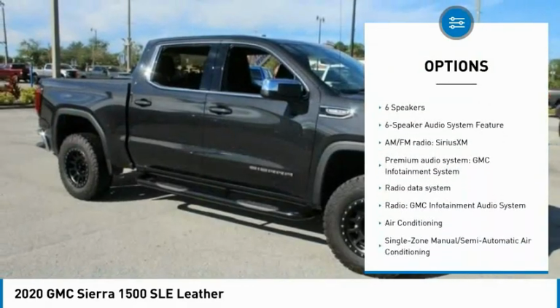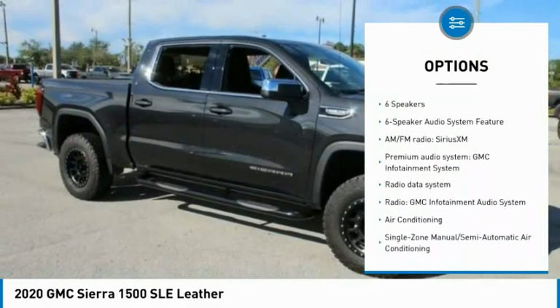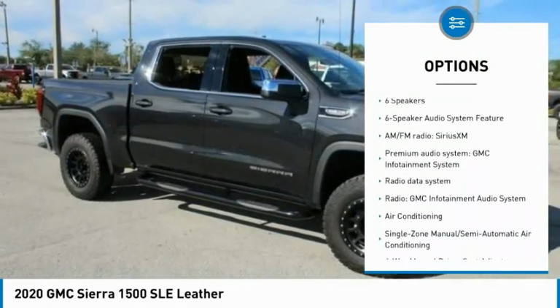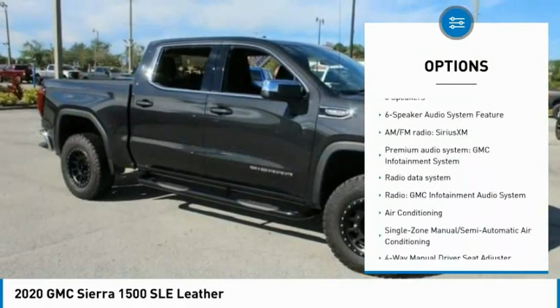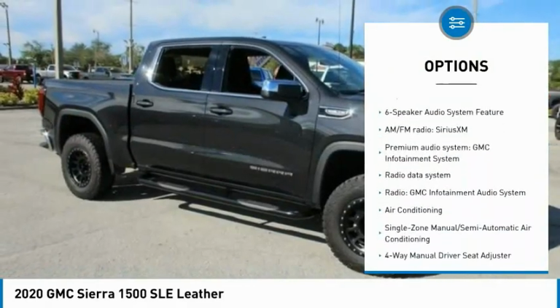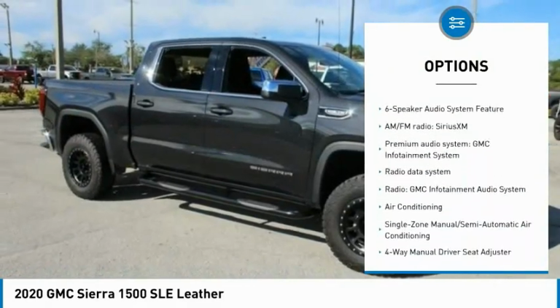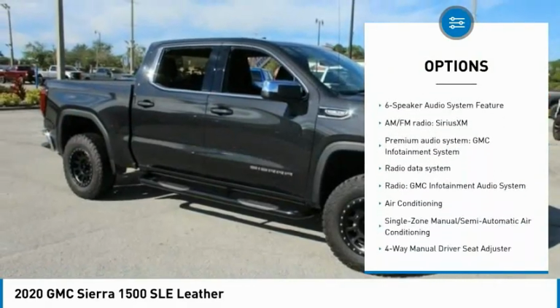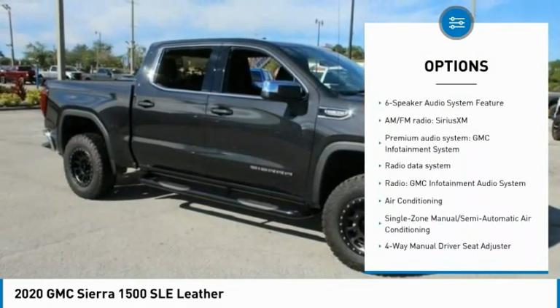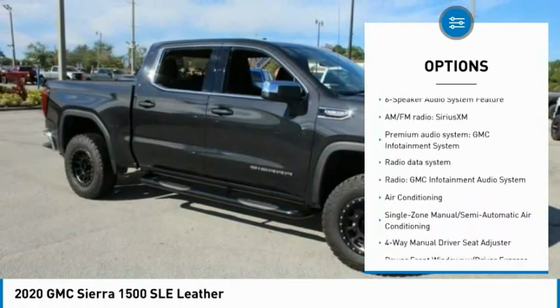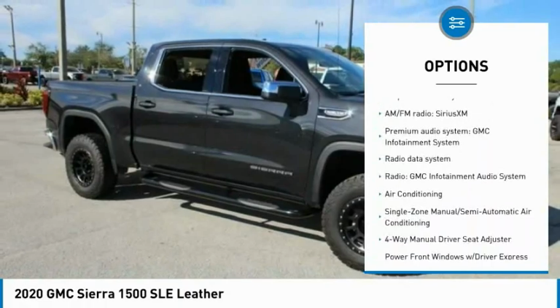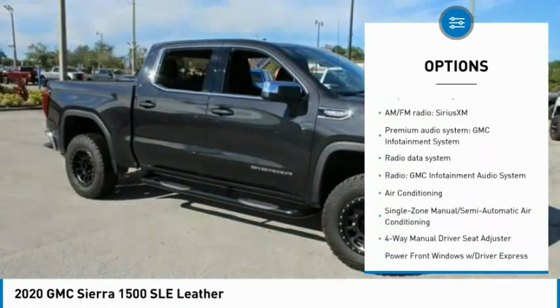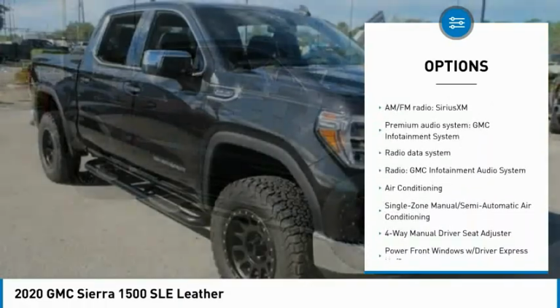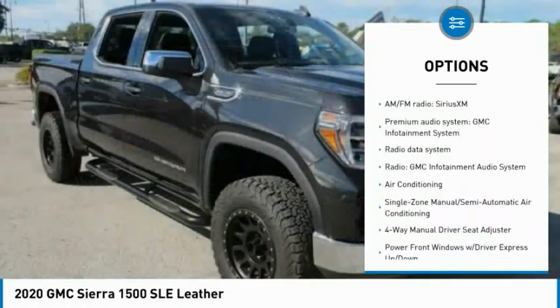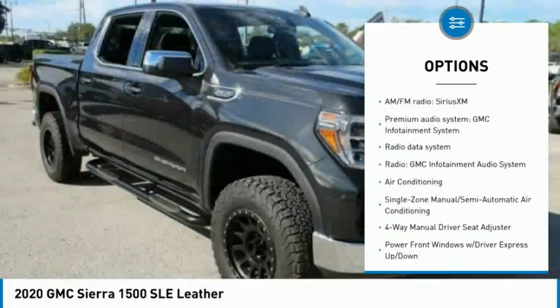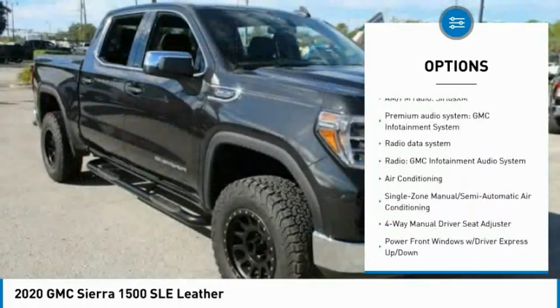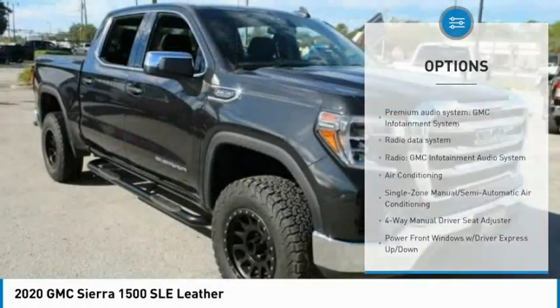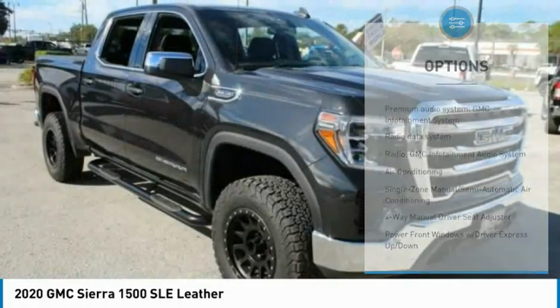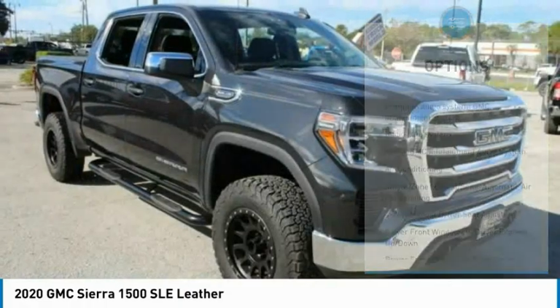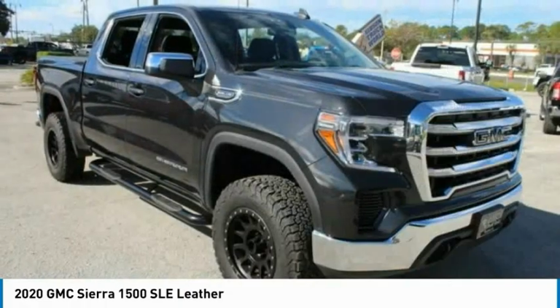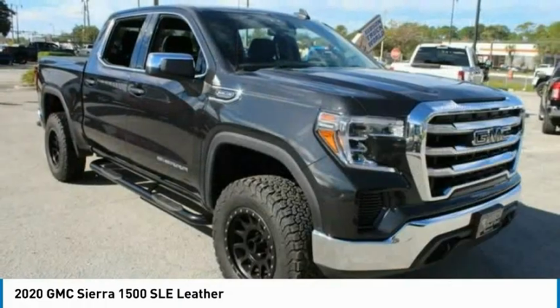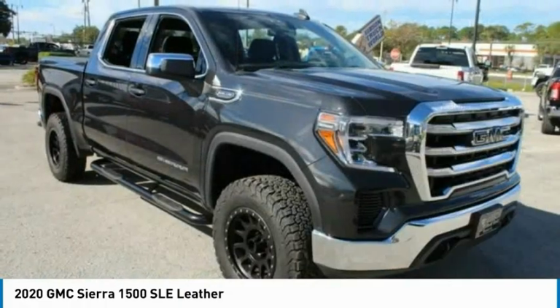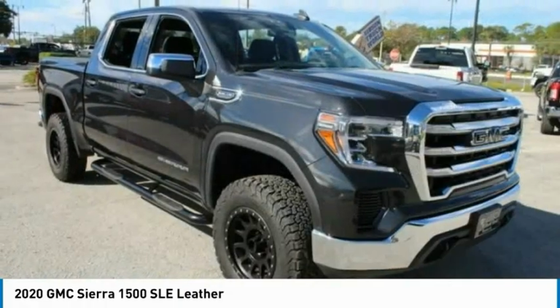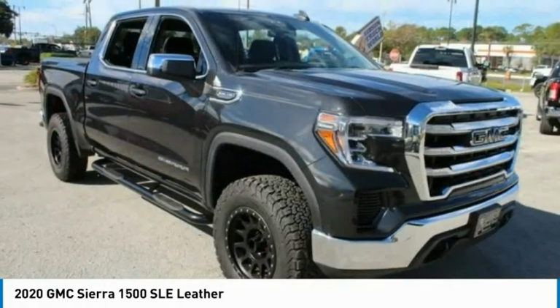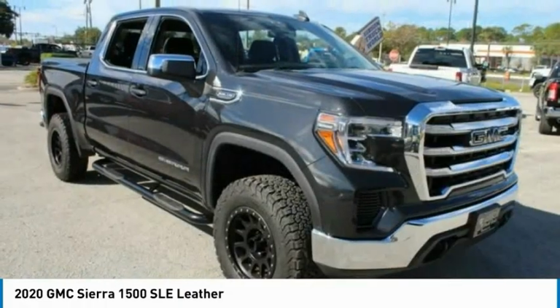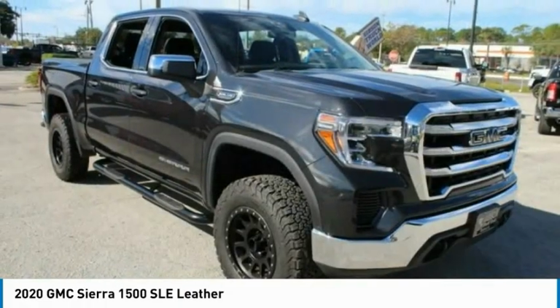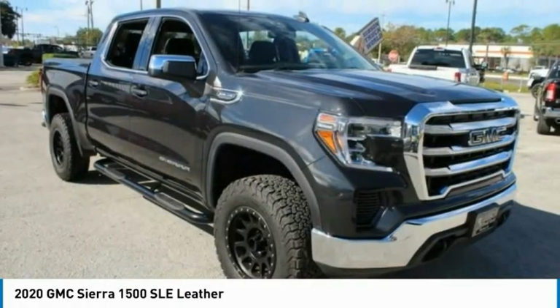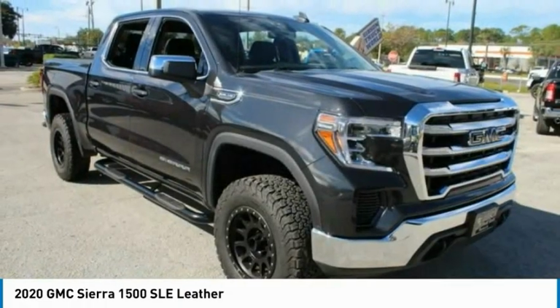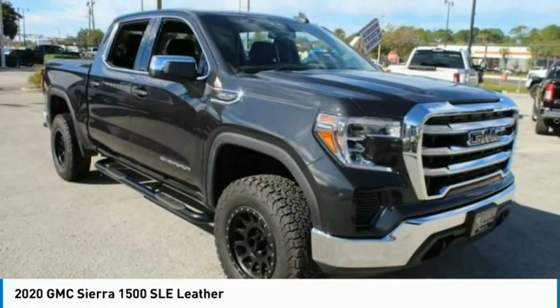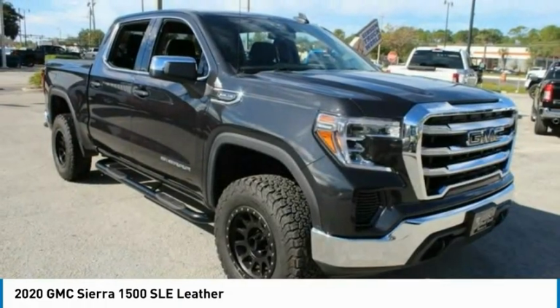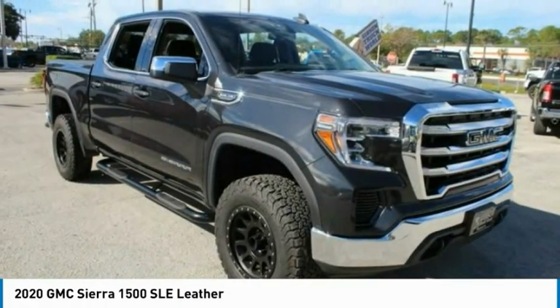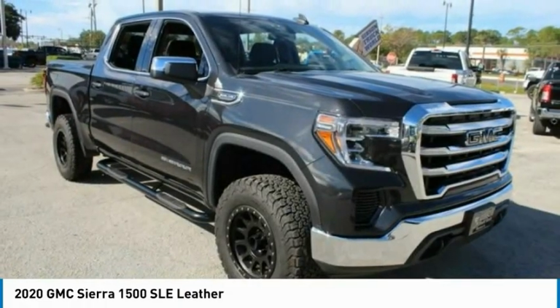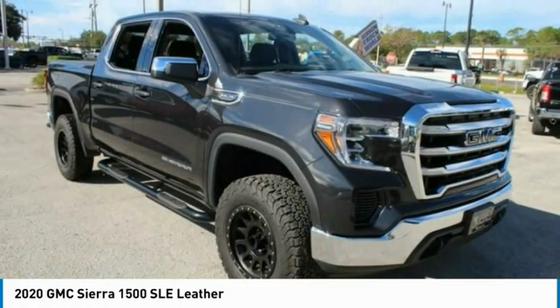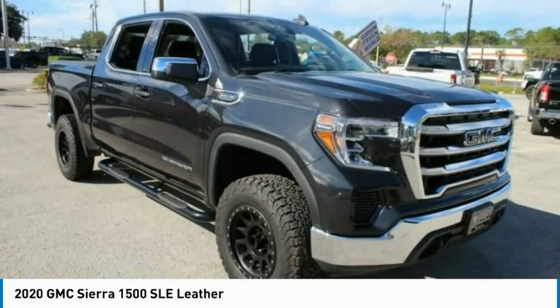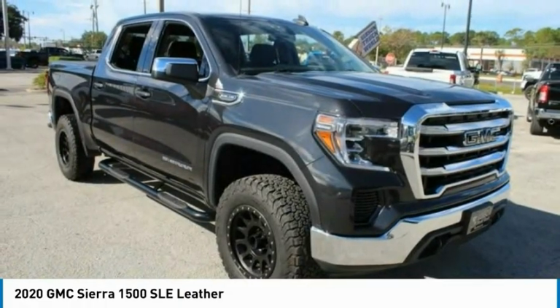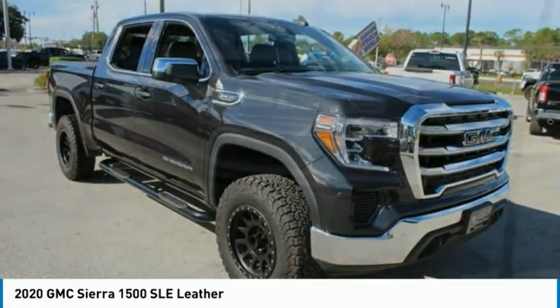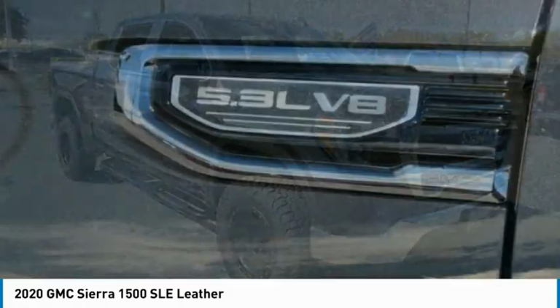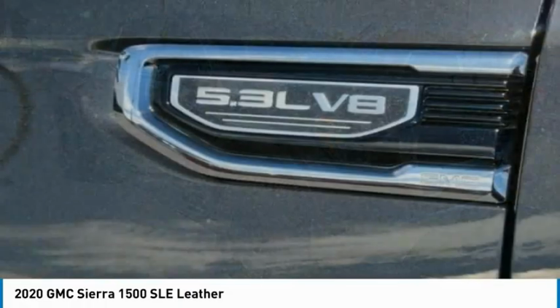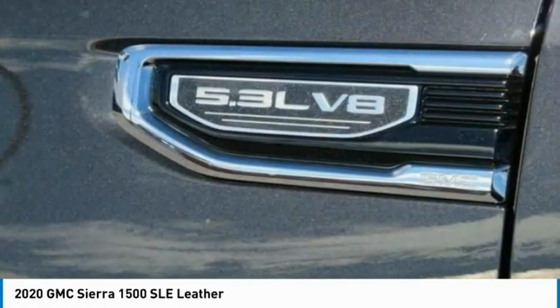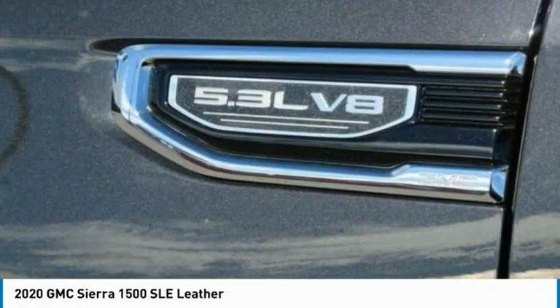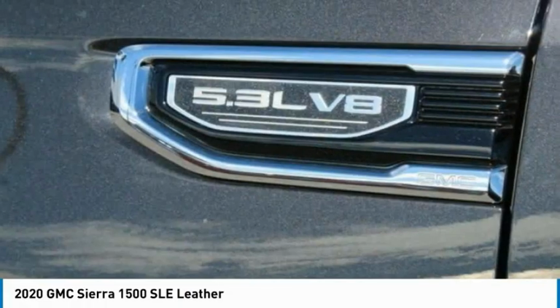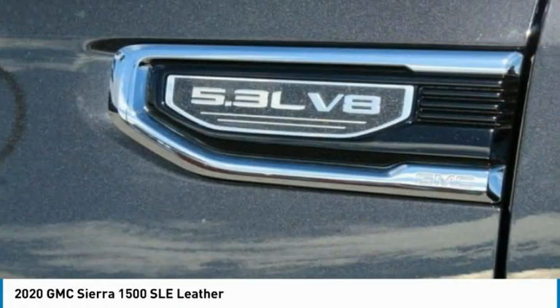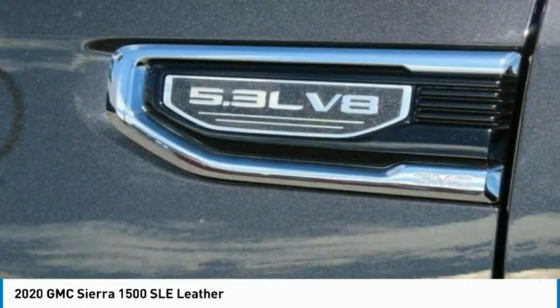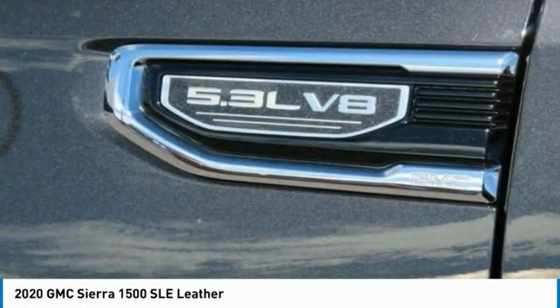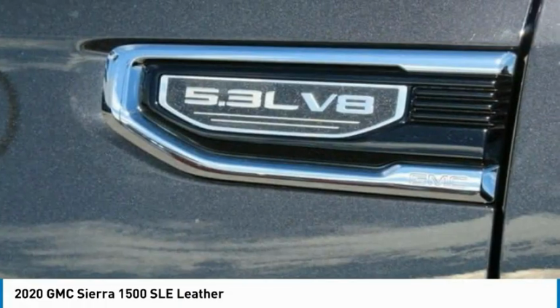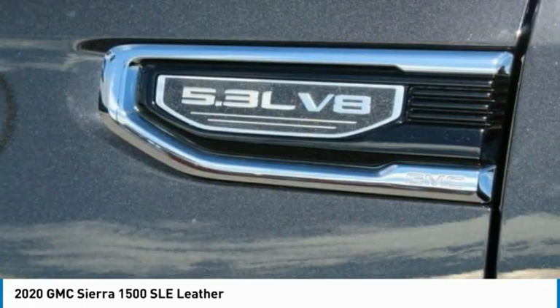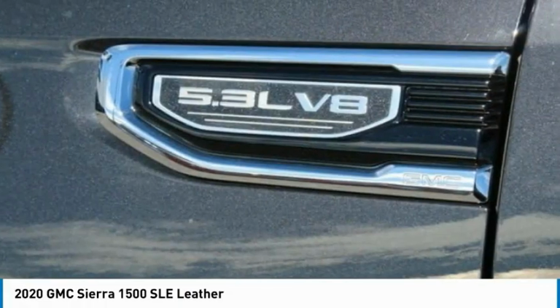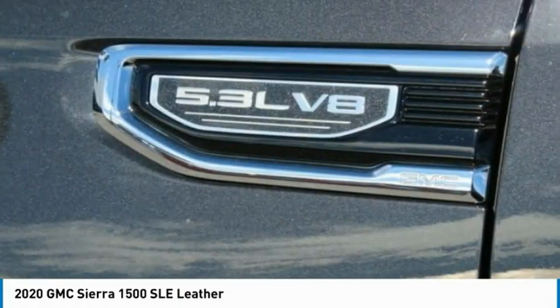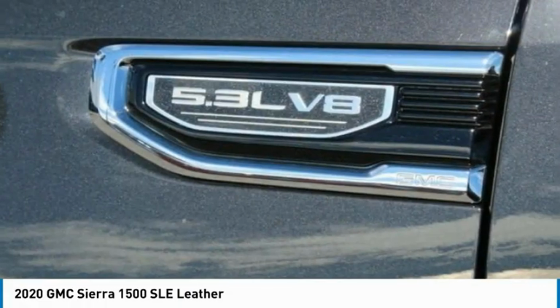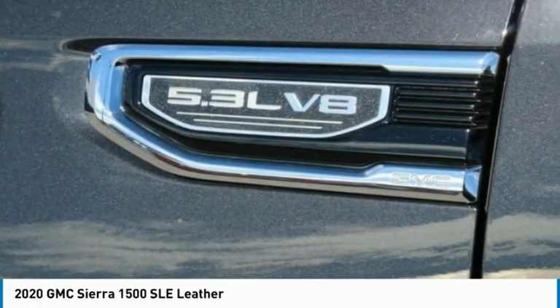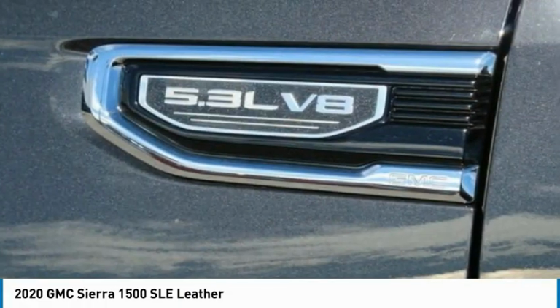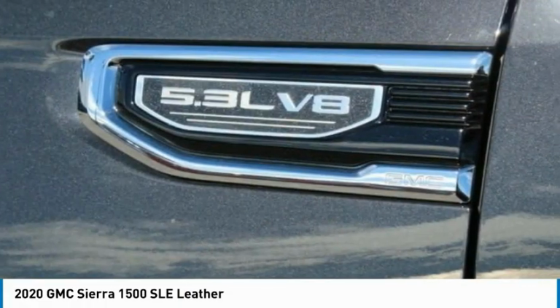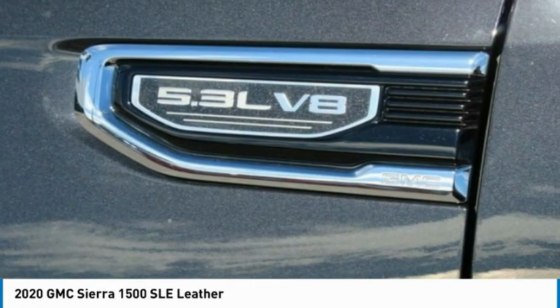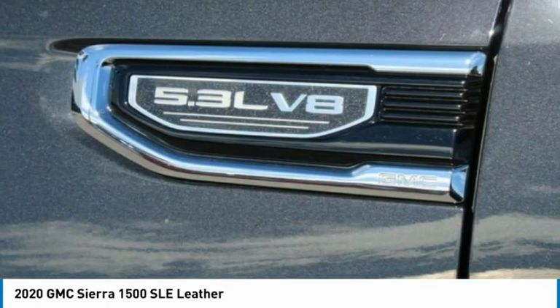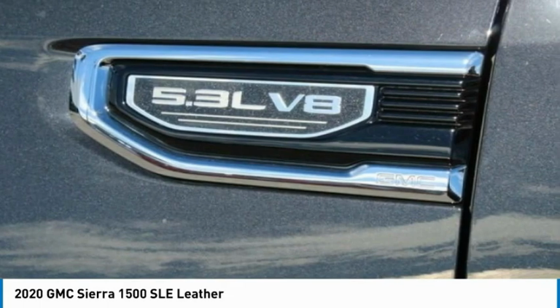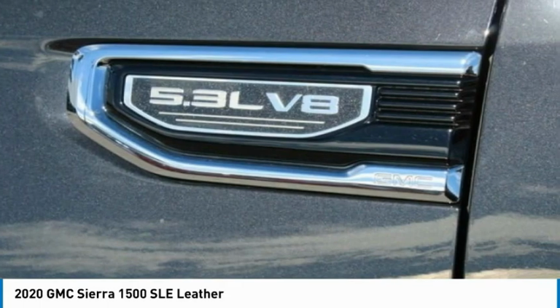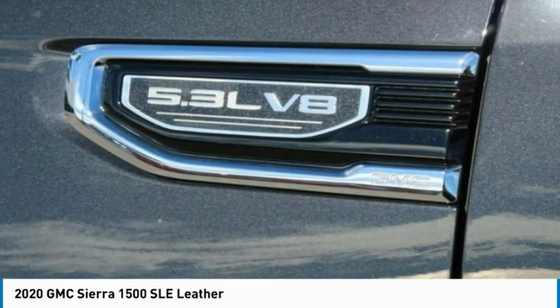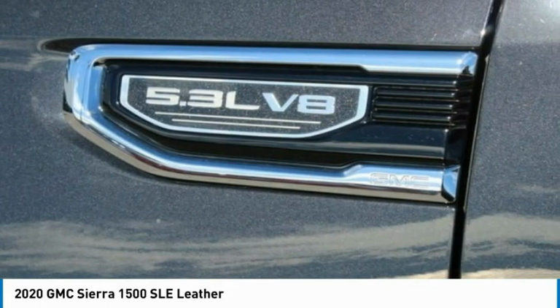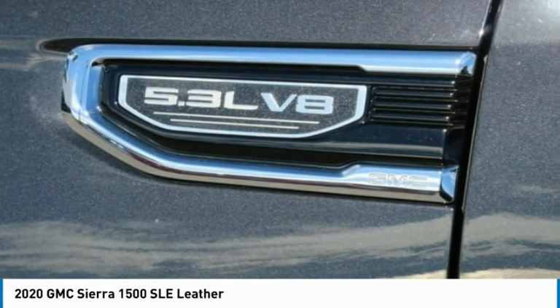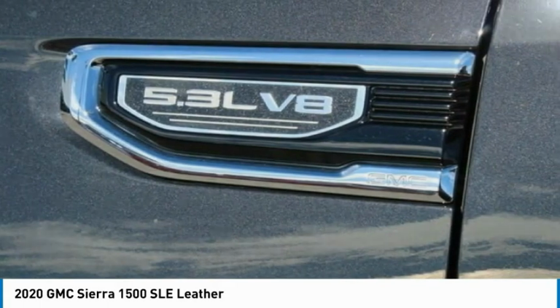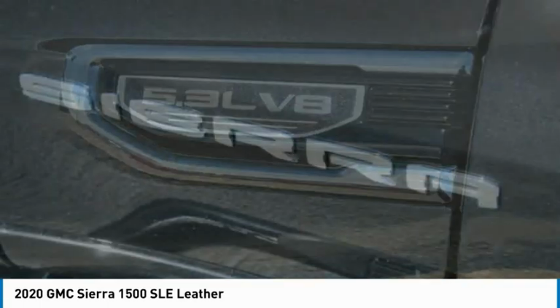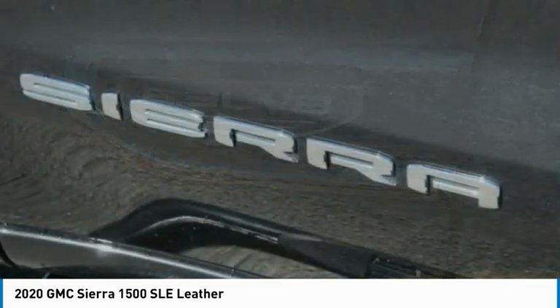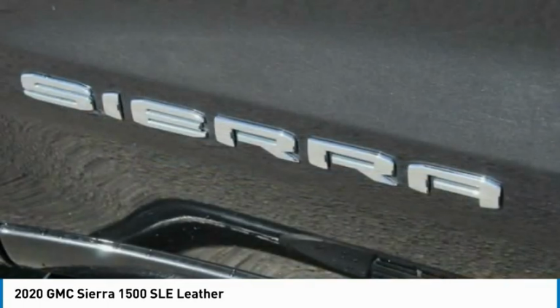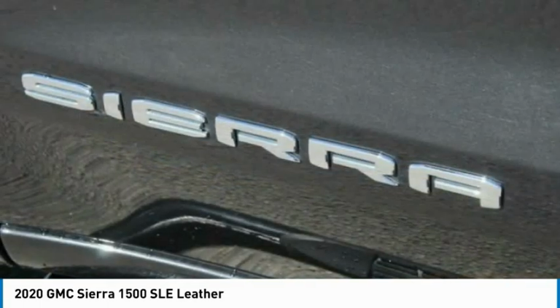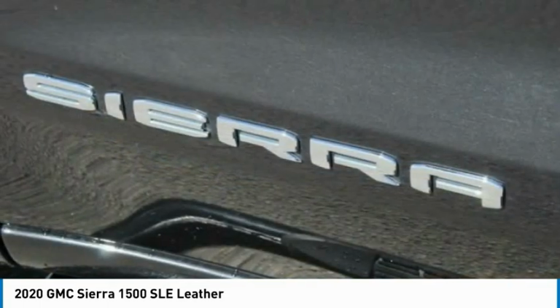Rear step bumper, front wheel independent suspension, speed control, four-wheel disc brakes, and steering wheel audio controls.